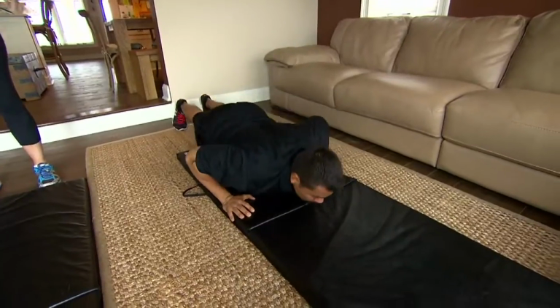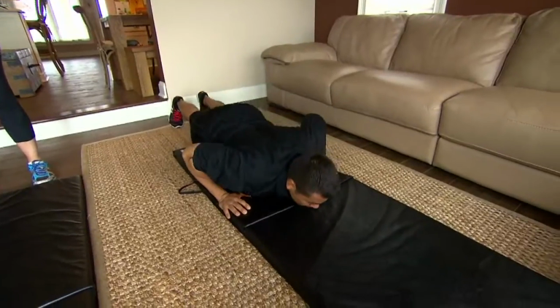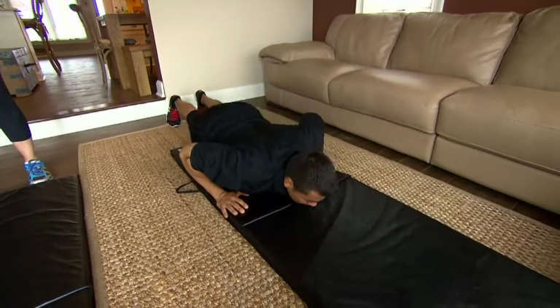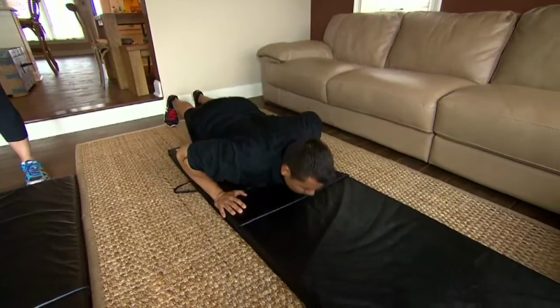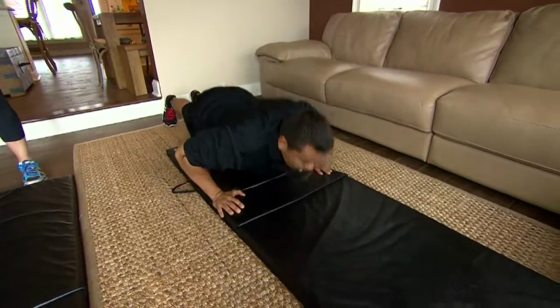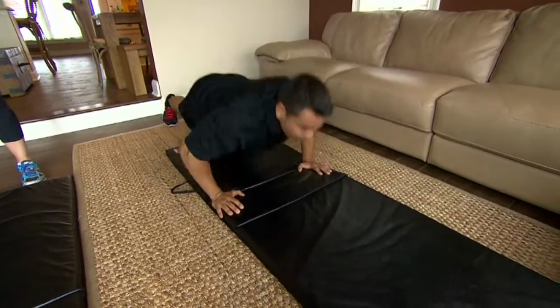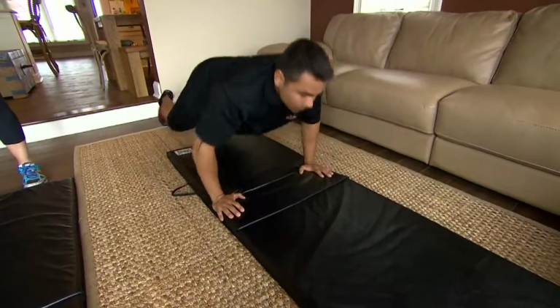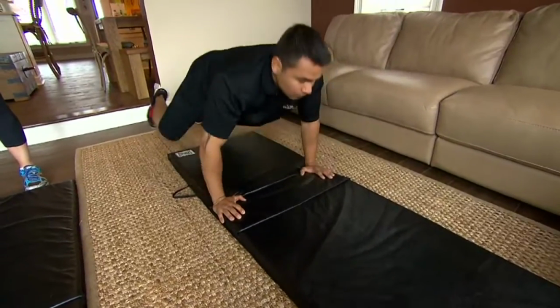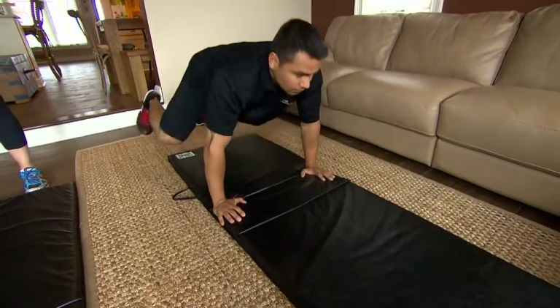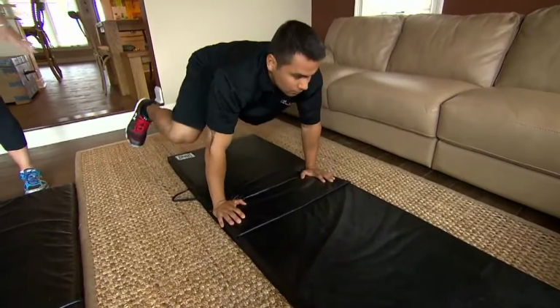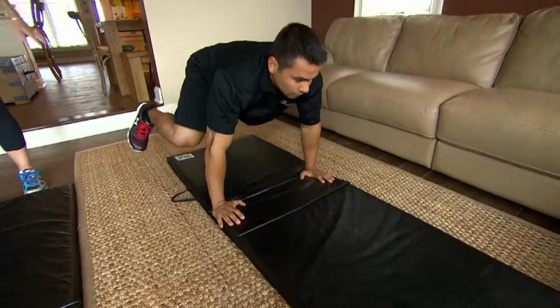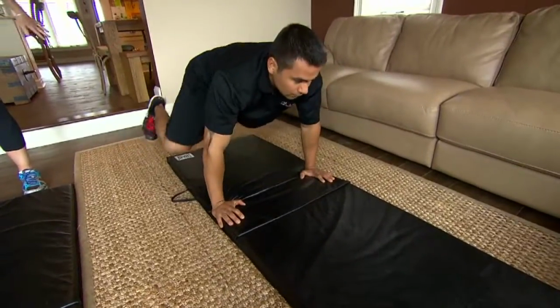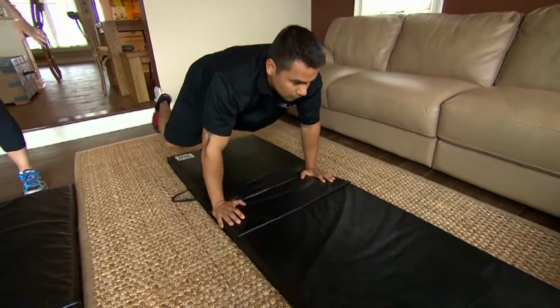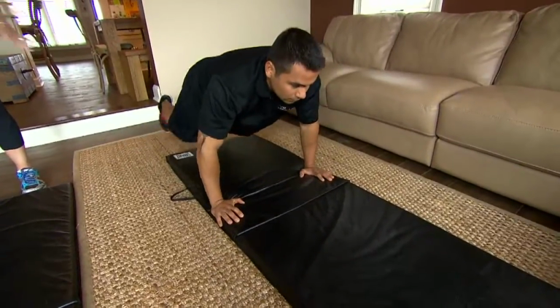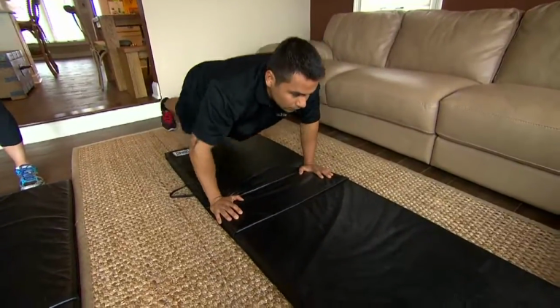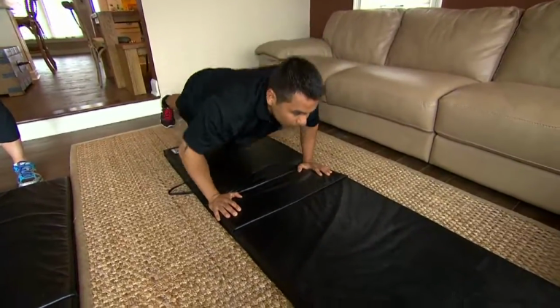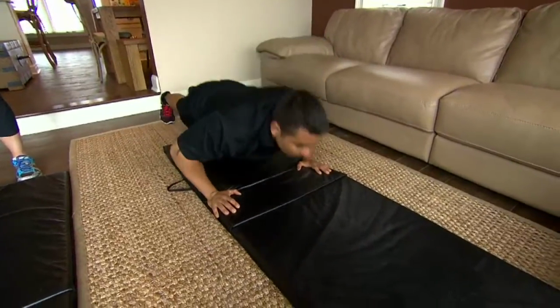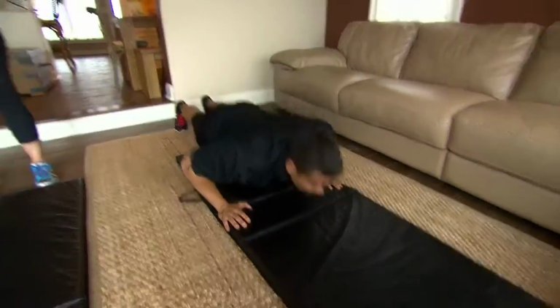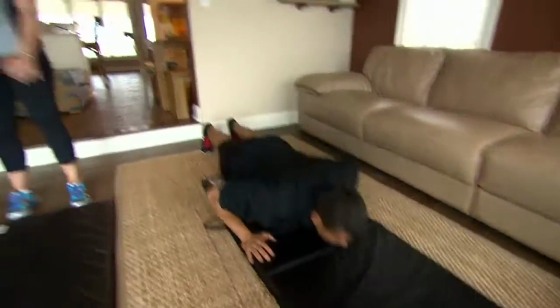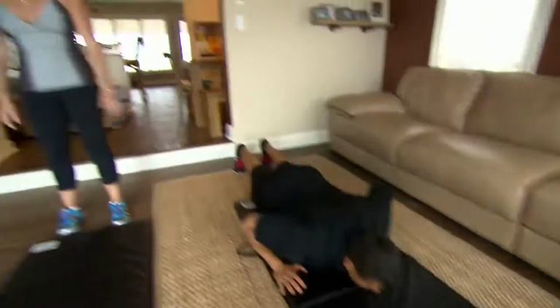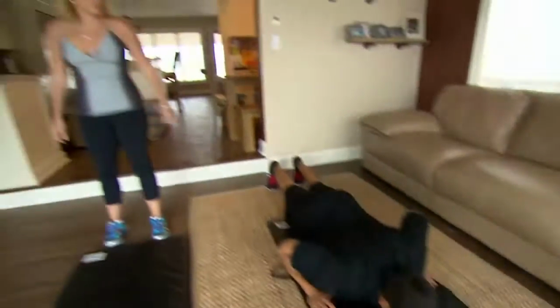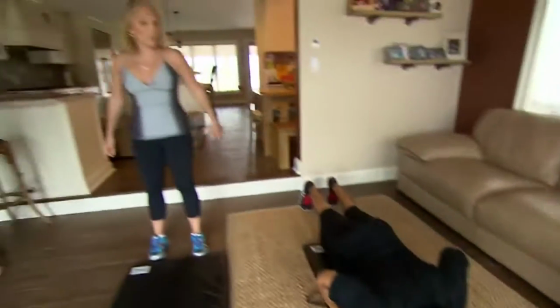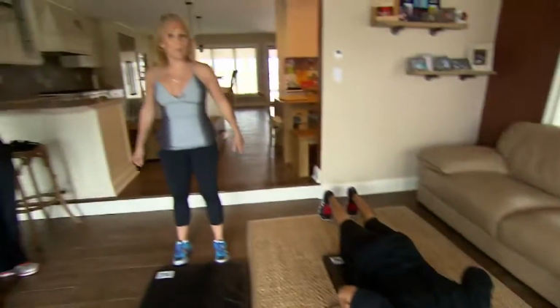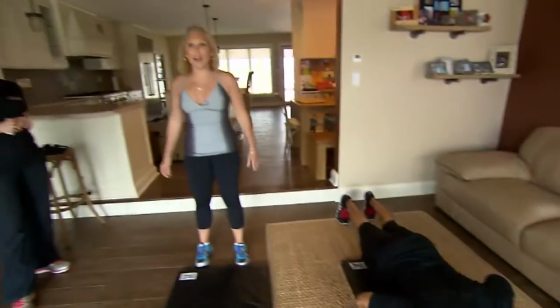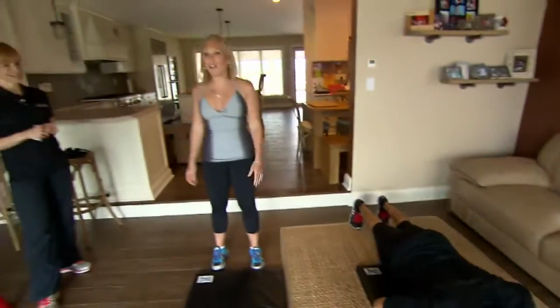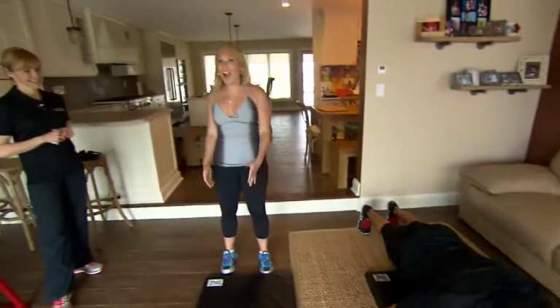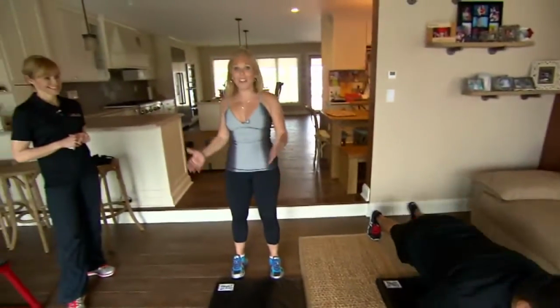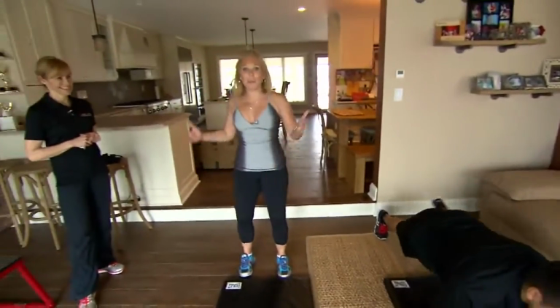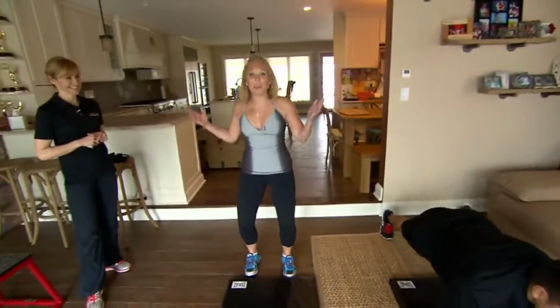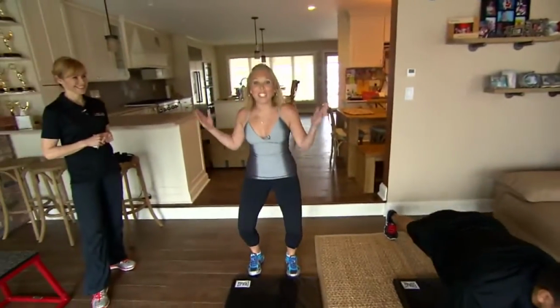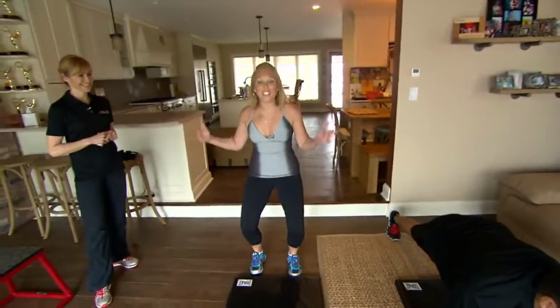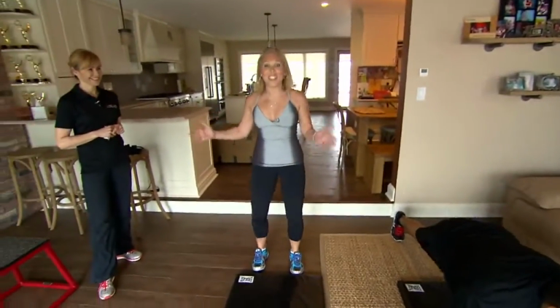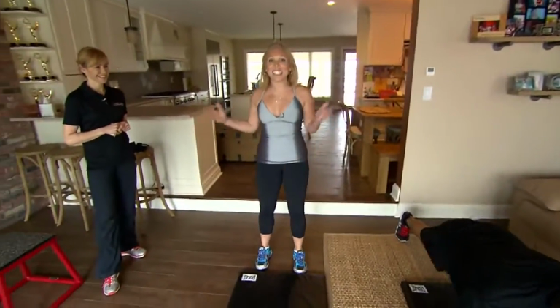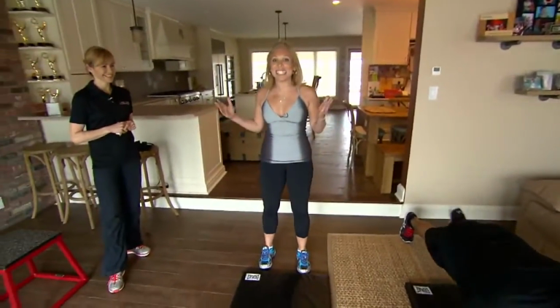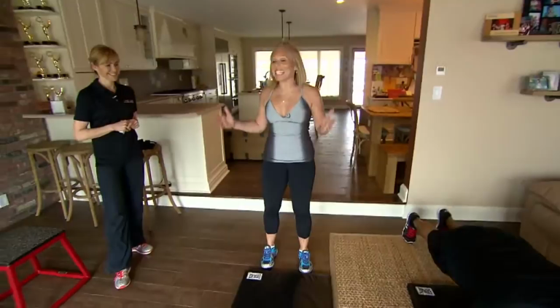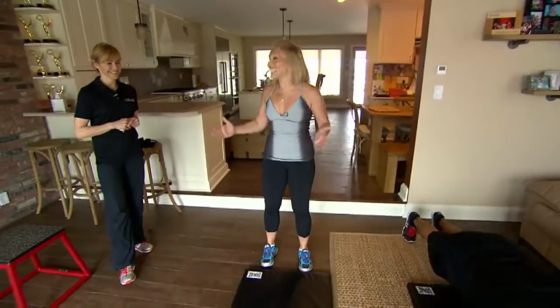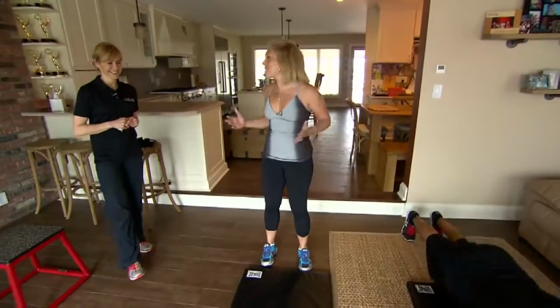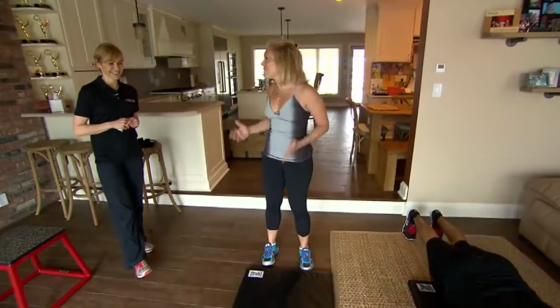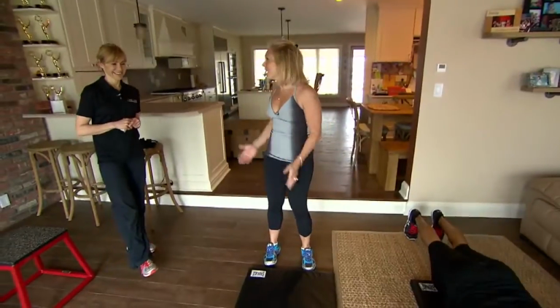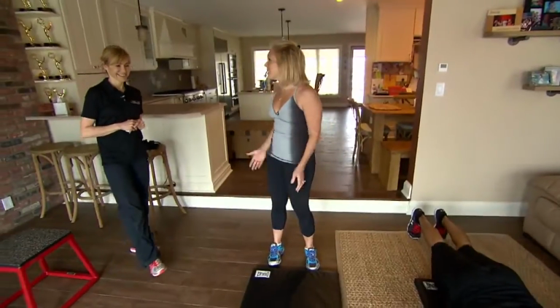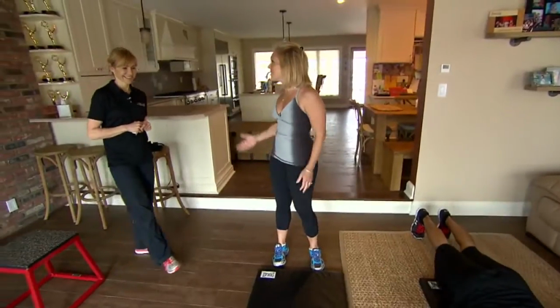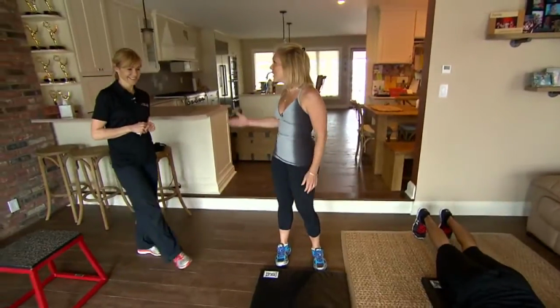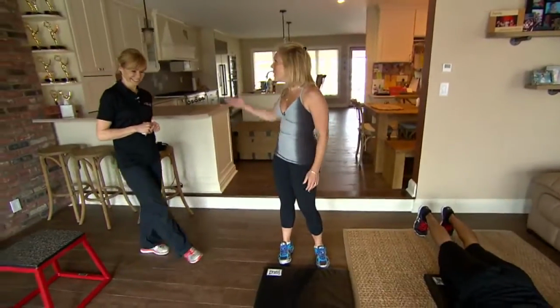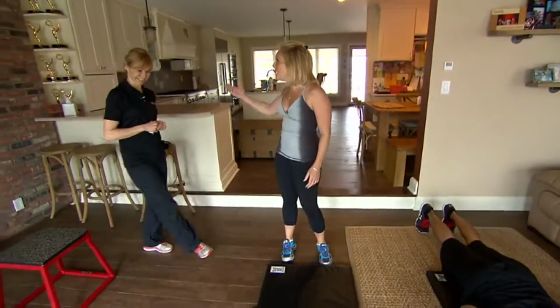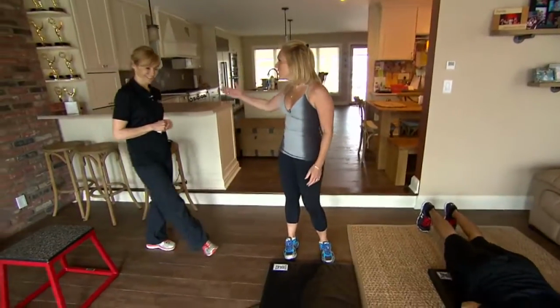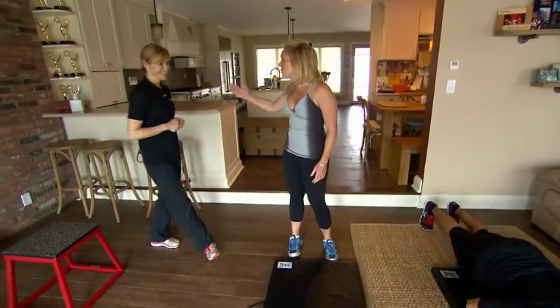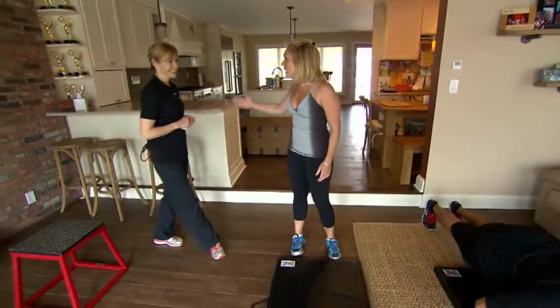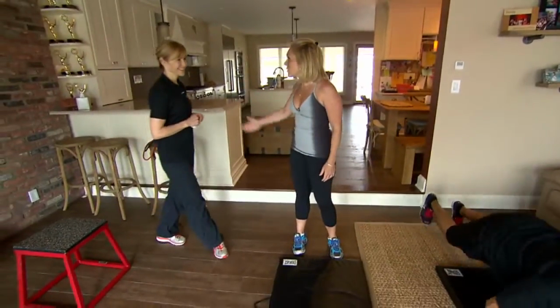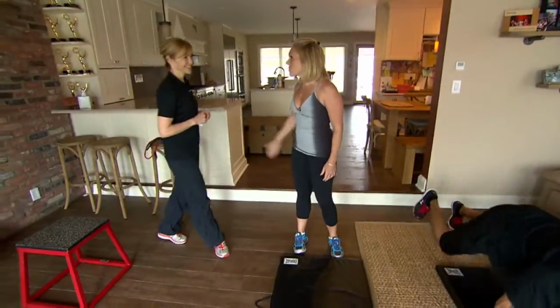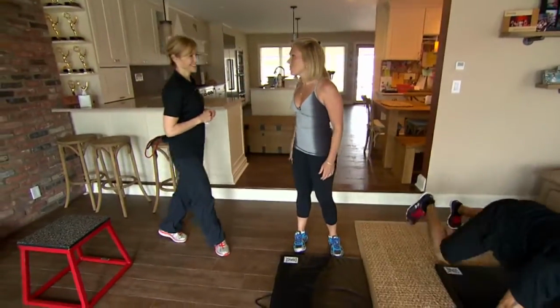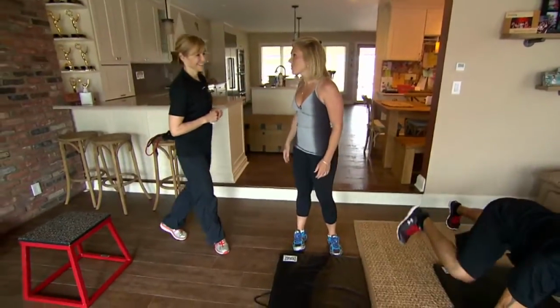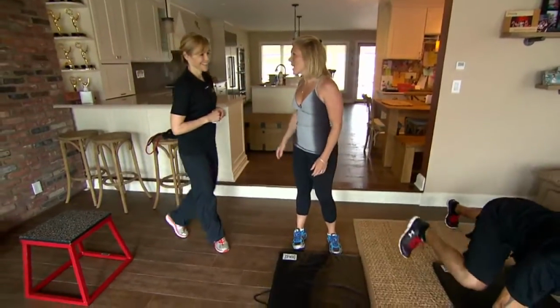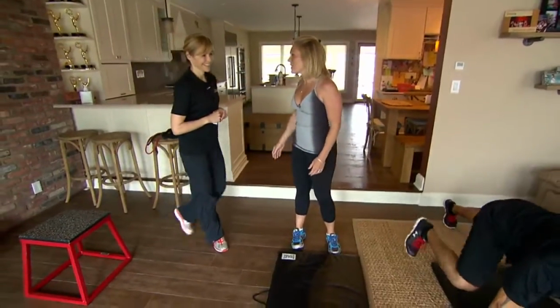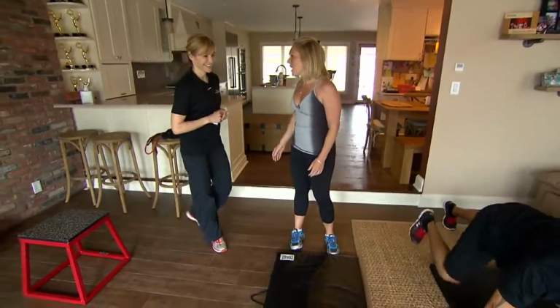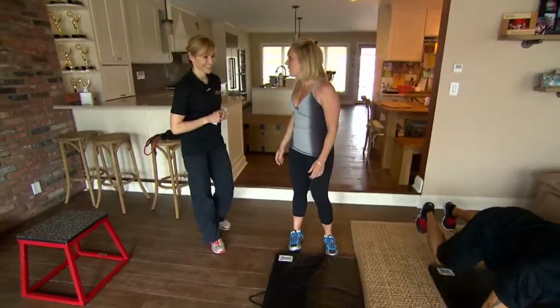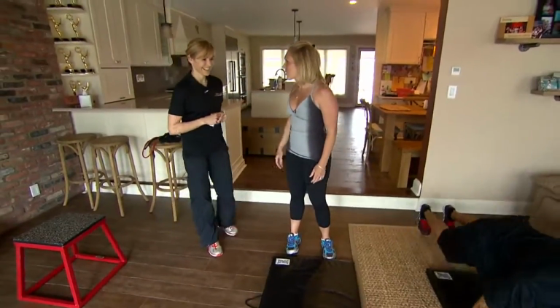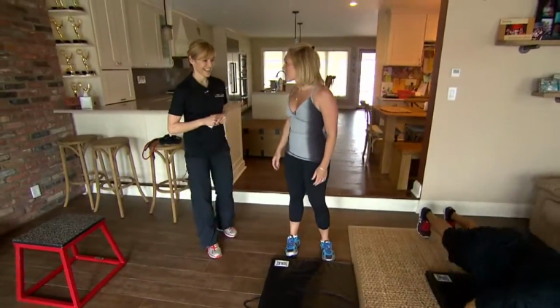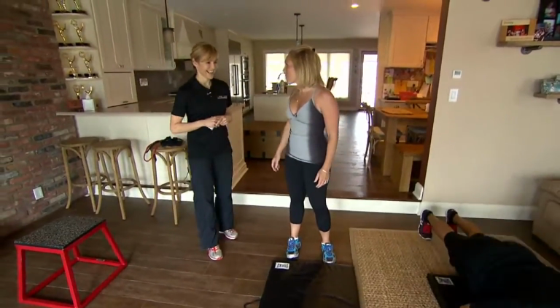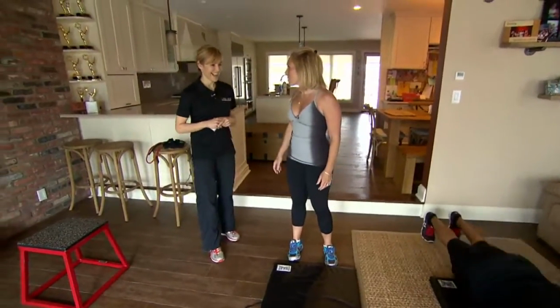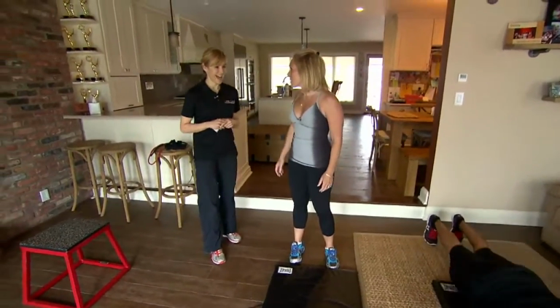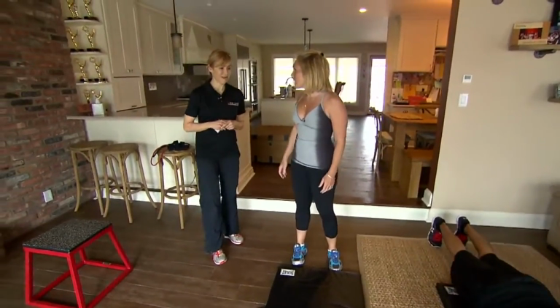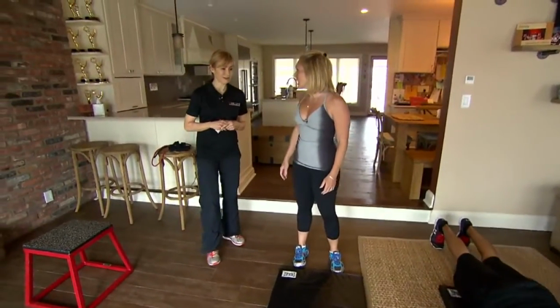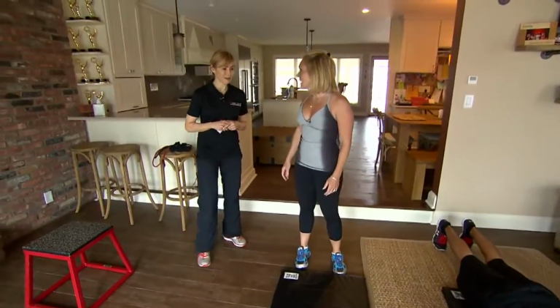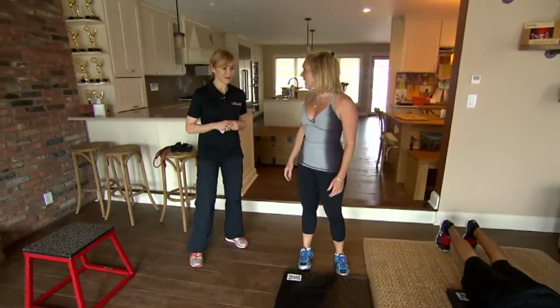Okay, gentlemen, we've got you covered. You want to look better on the beach, this is the way to do it. Joanne from Gym Guys, talk me through what we're seeing here.